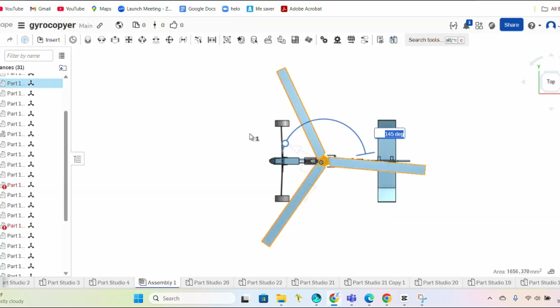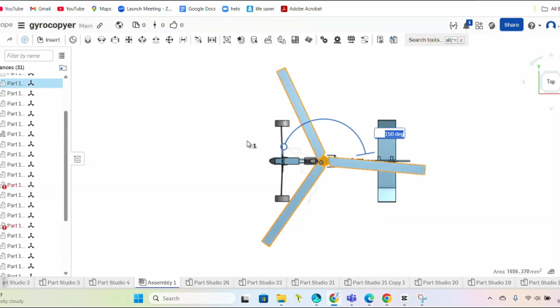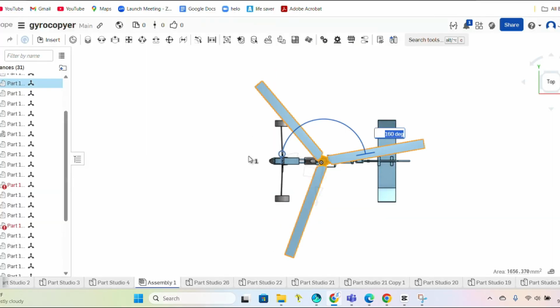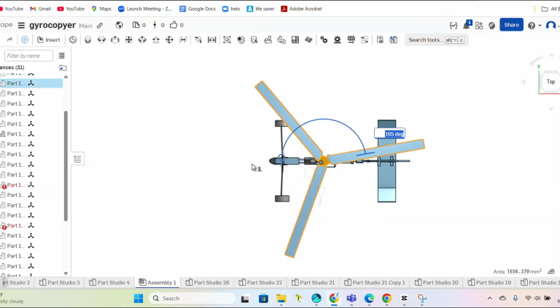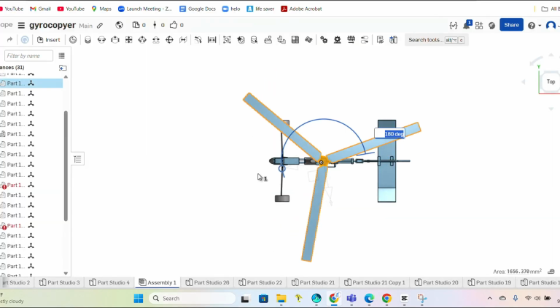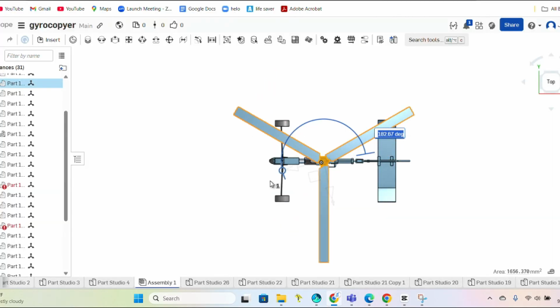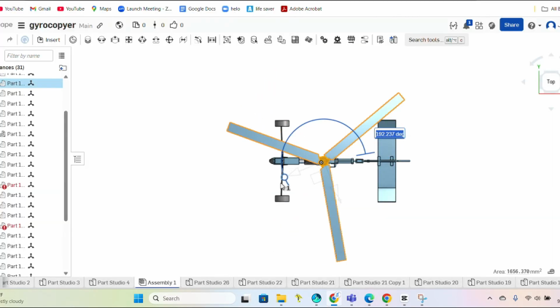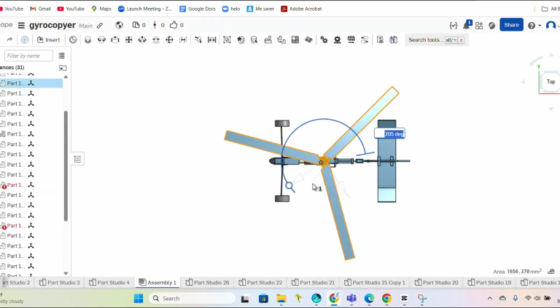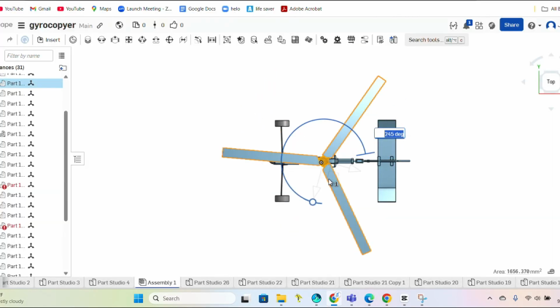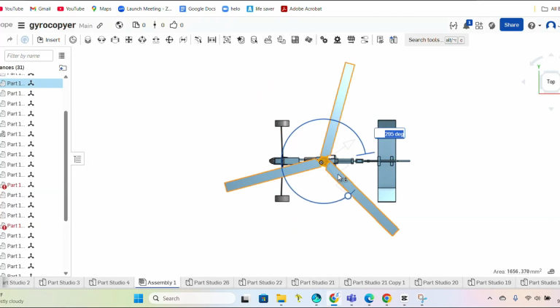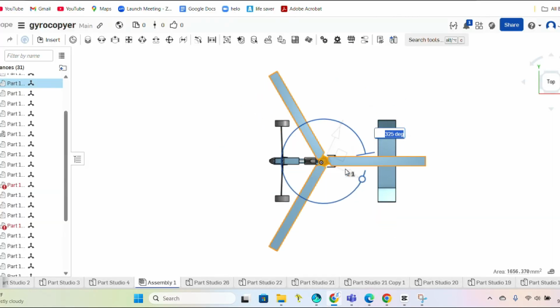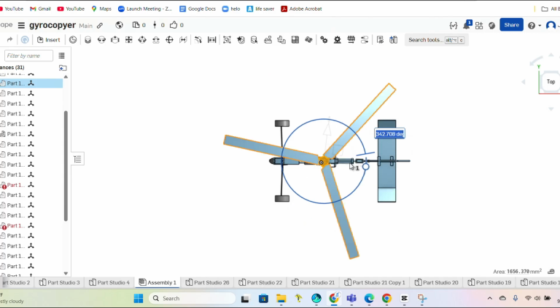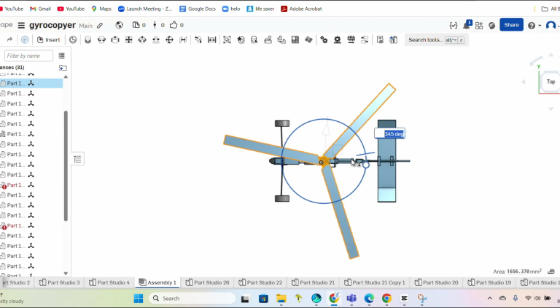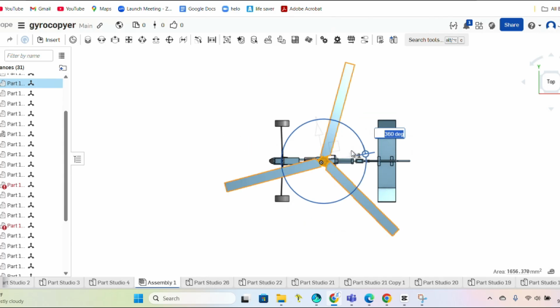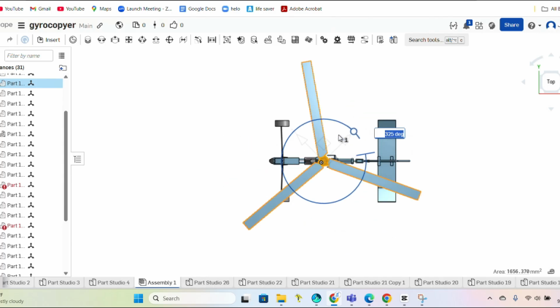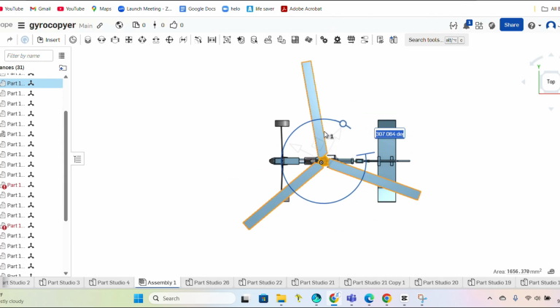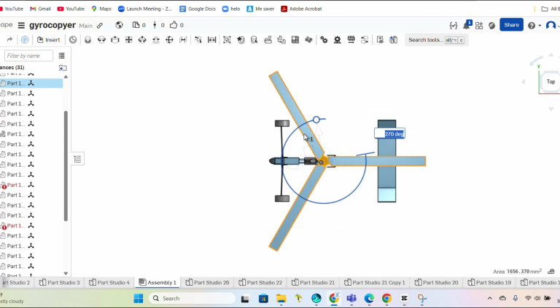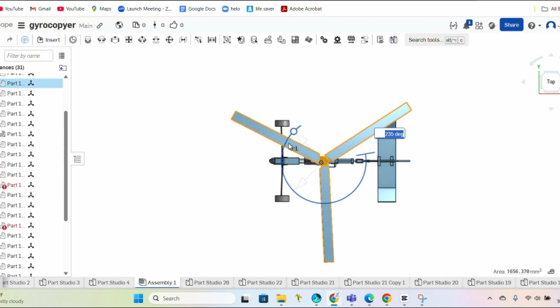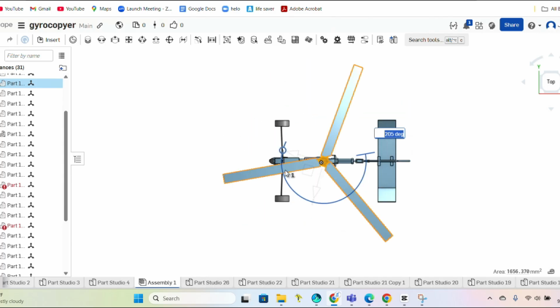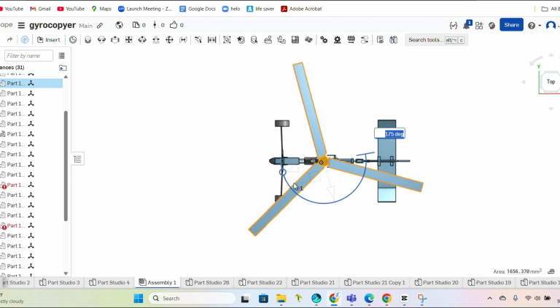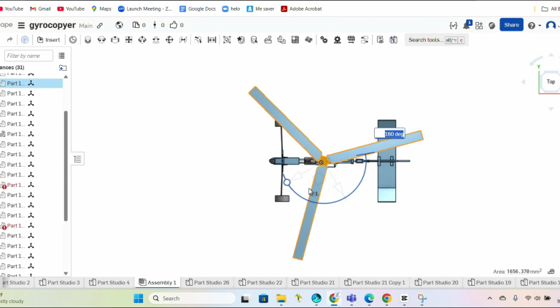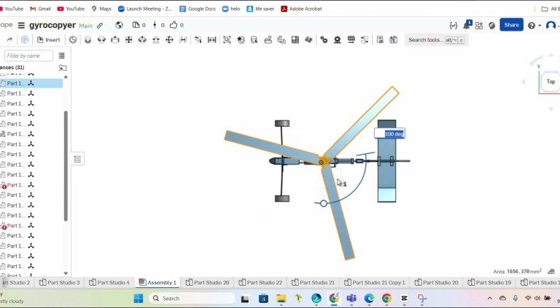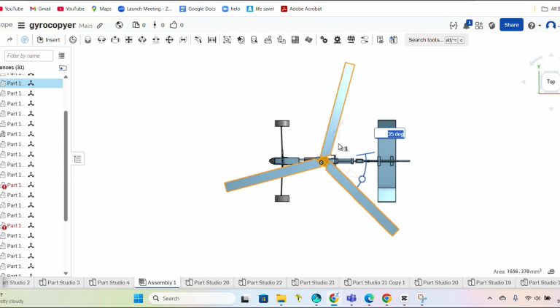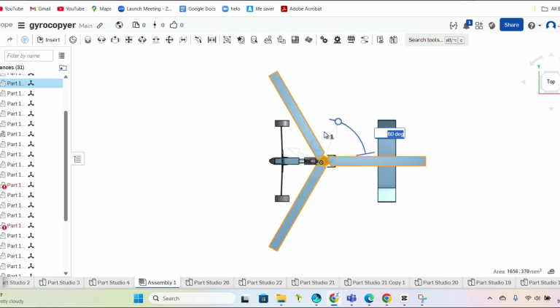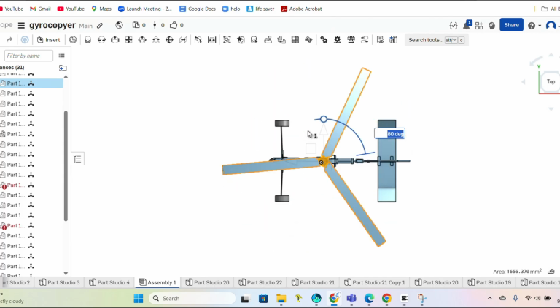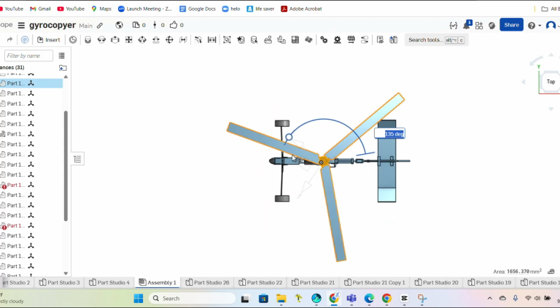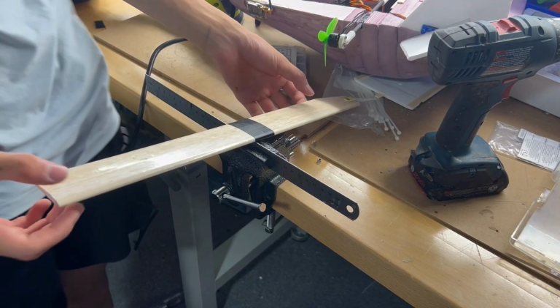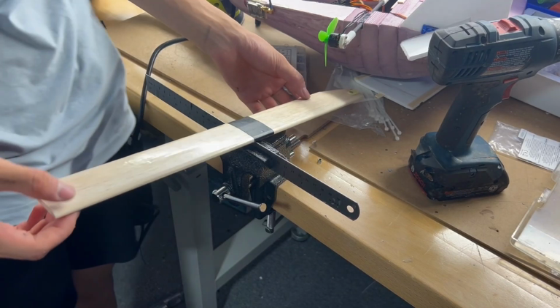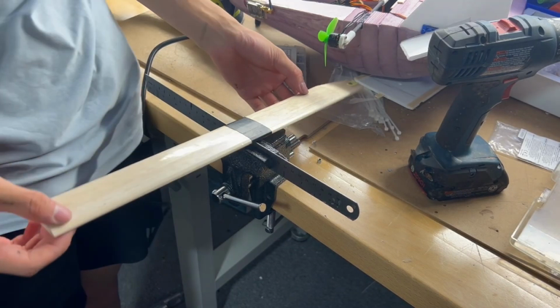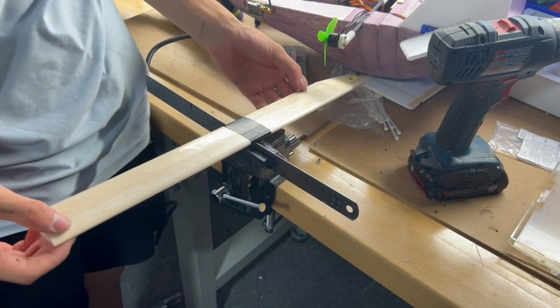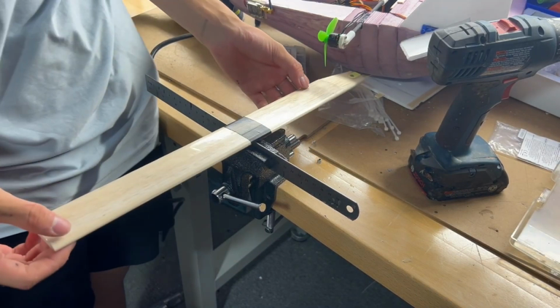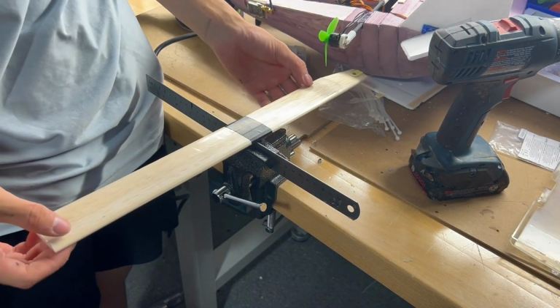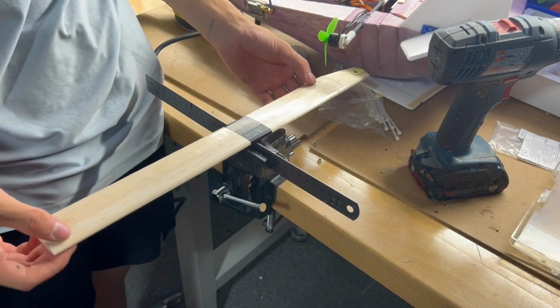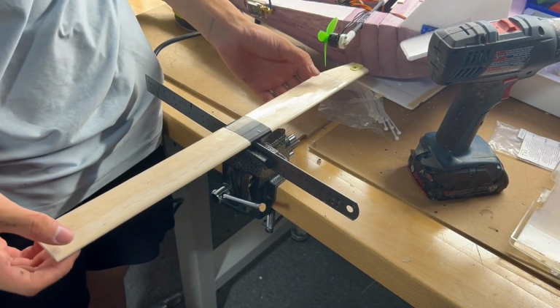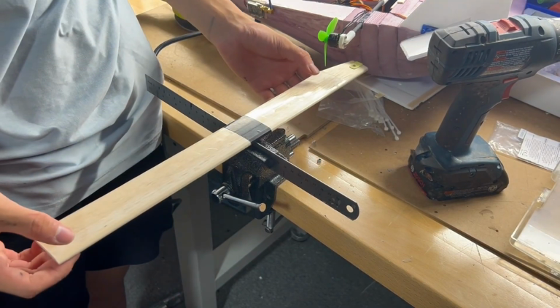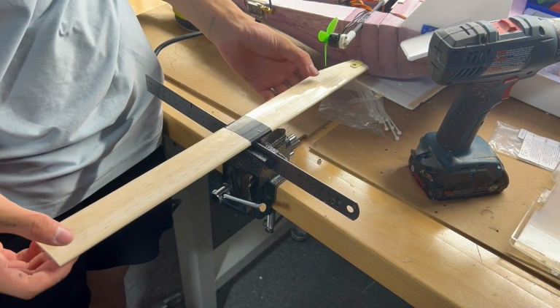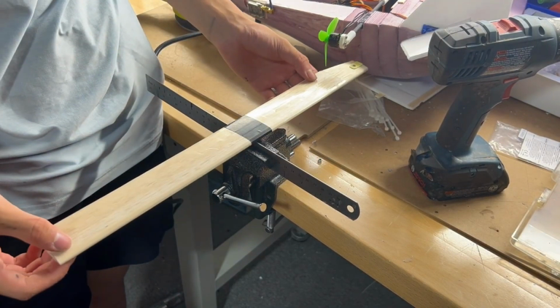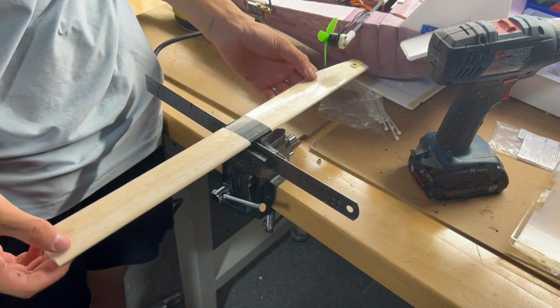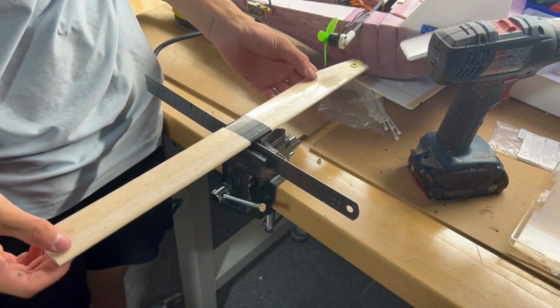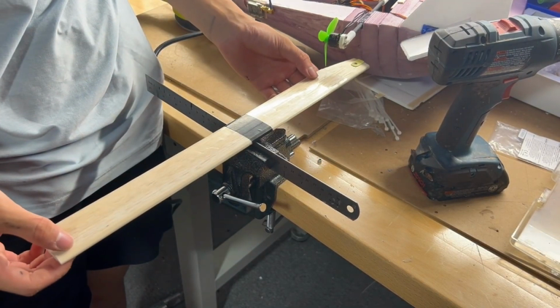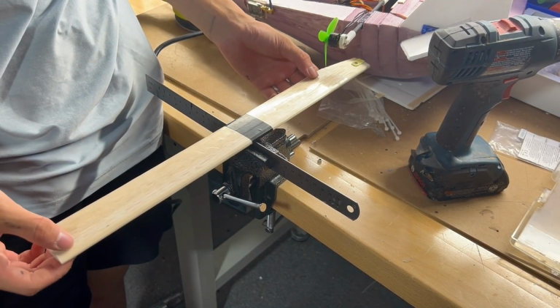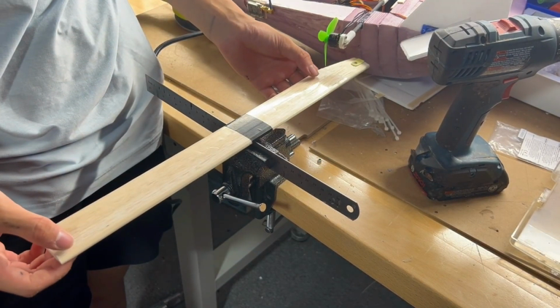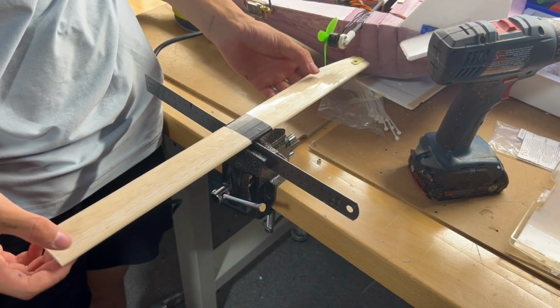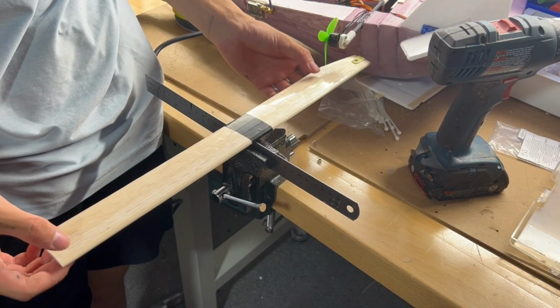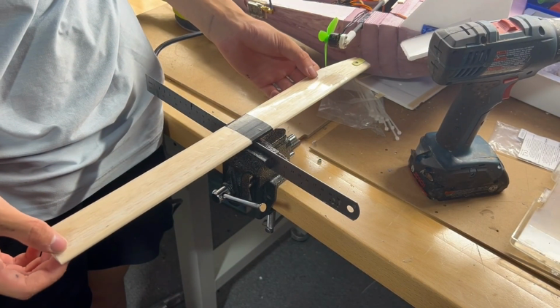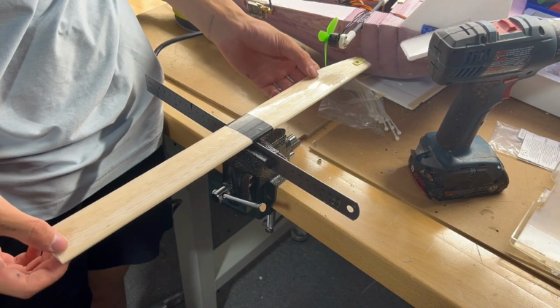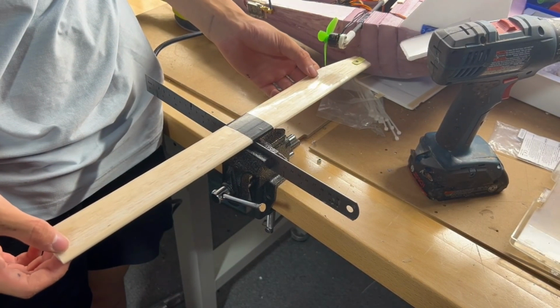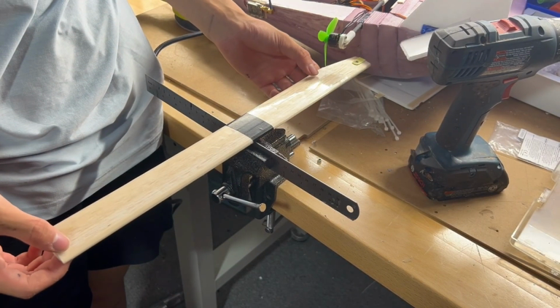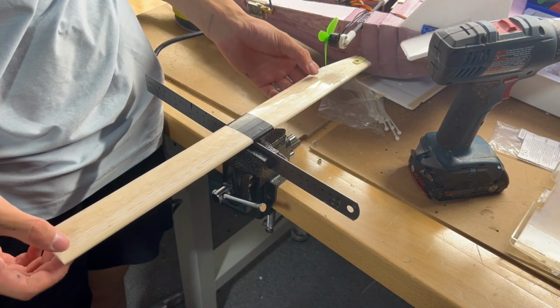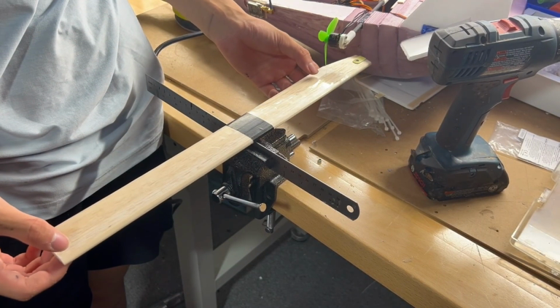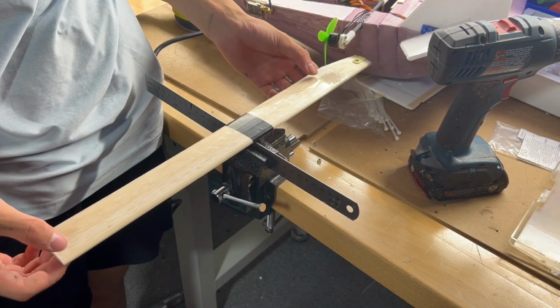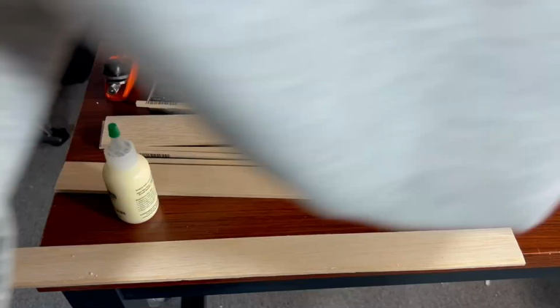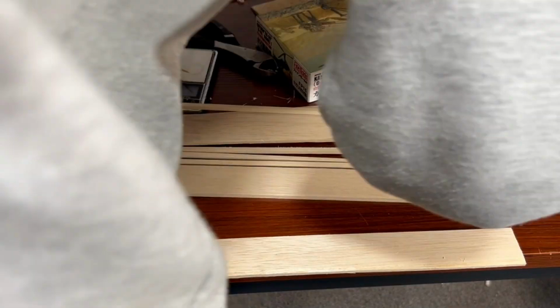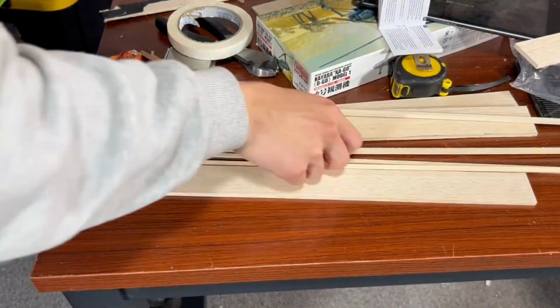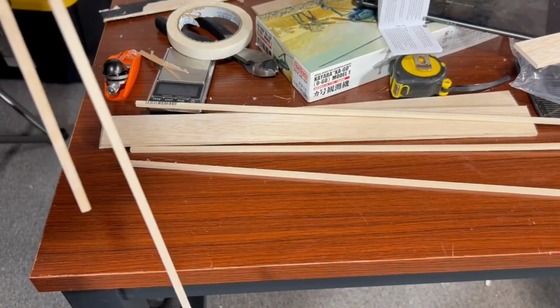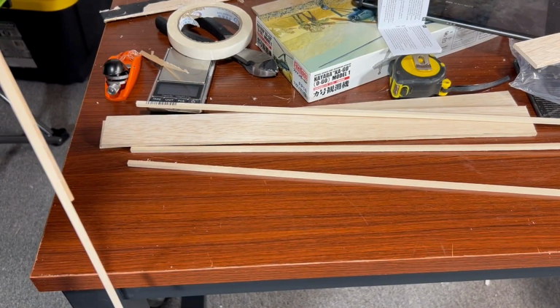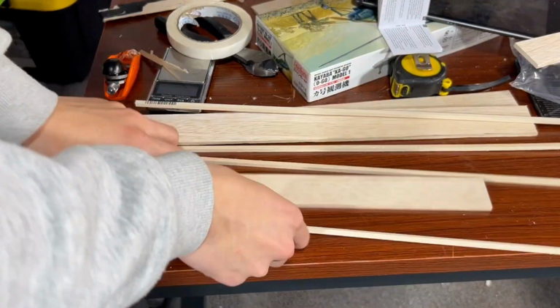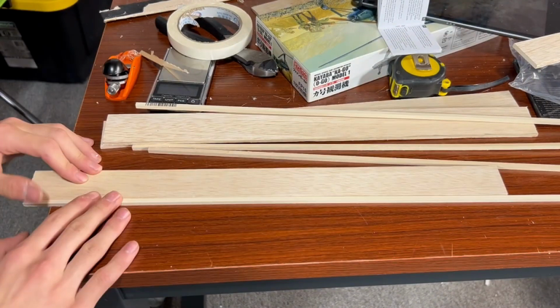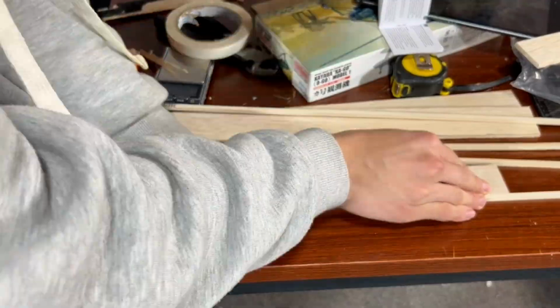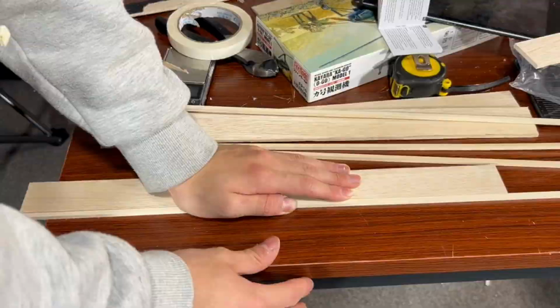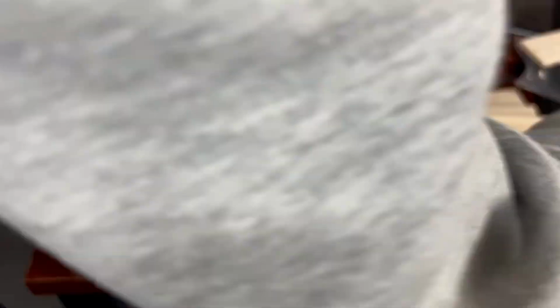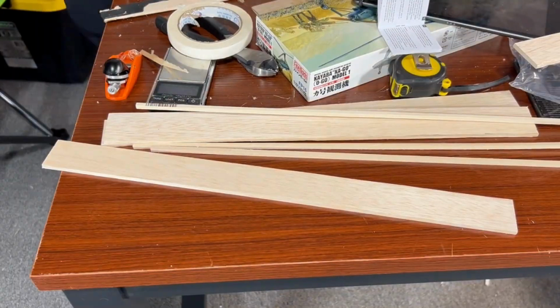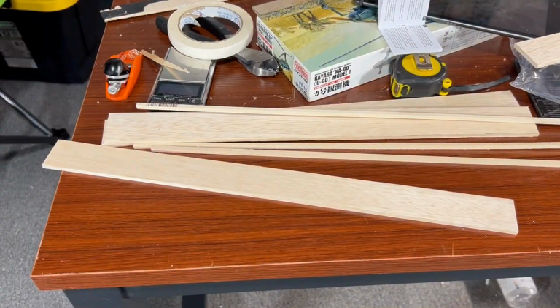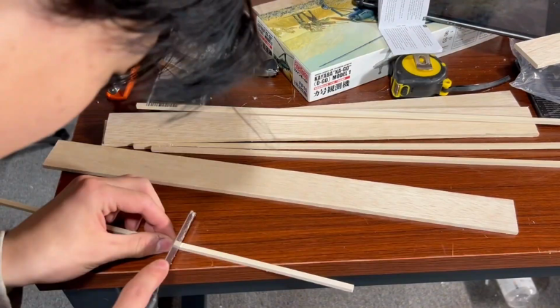Originally I was planning to remake the balsa blades for this project, but decided to use the old ones because they were still in relatively good shape — and also because it's a pain to remake the blades.